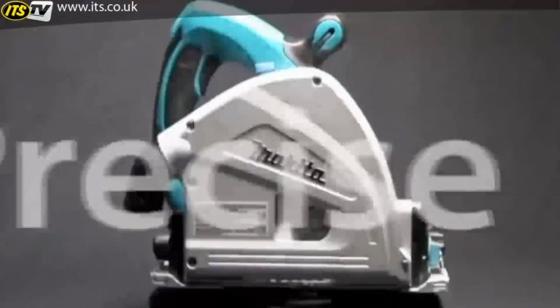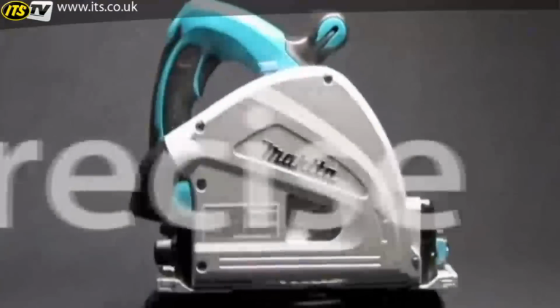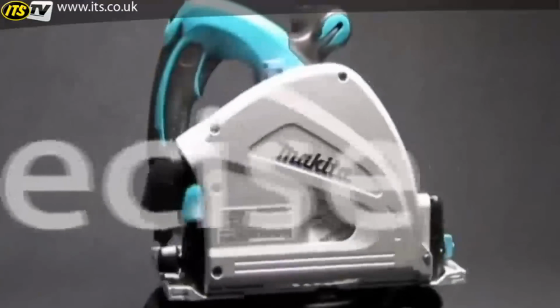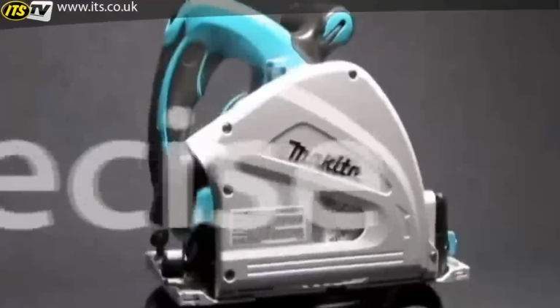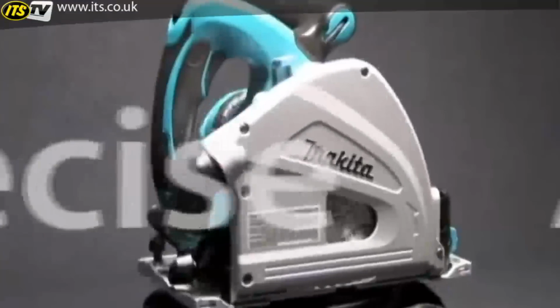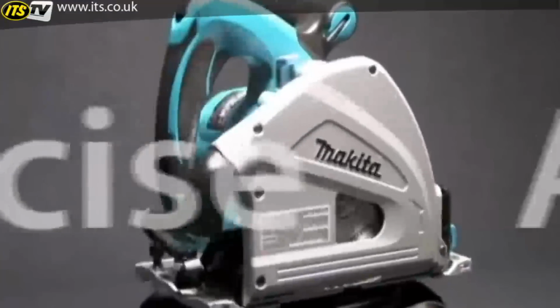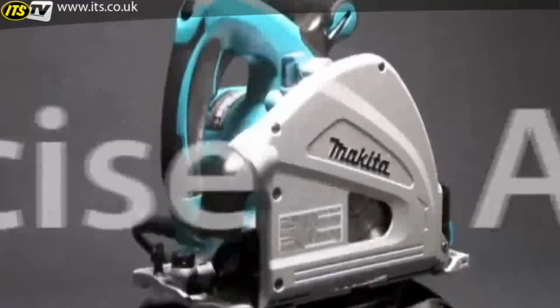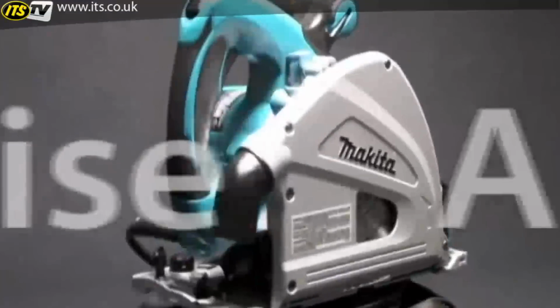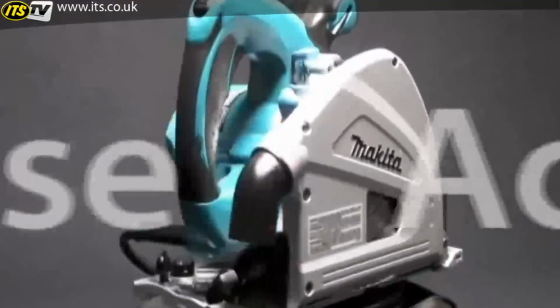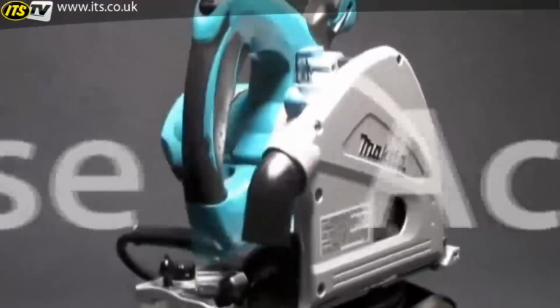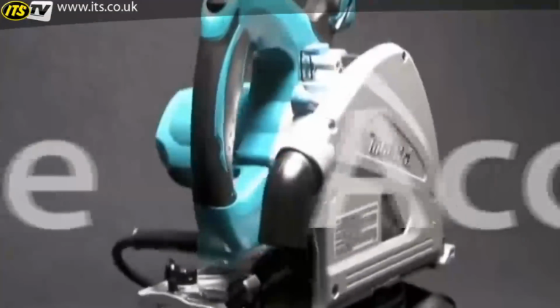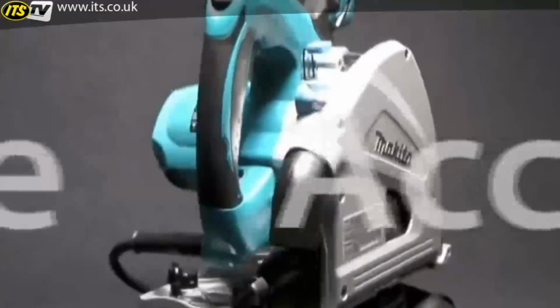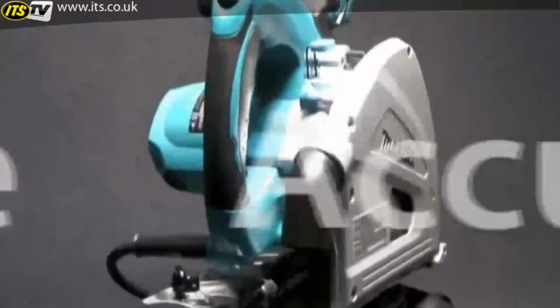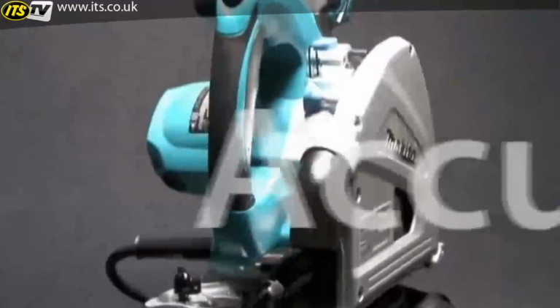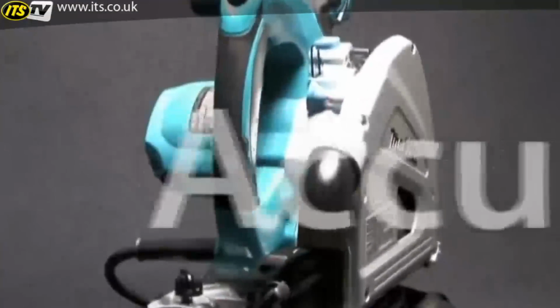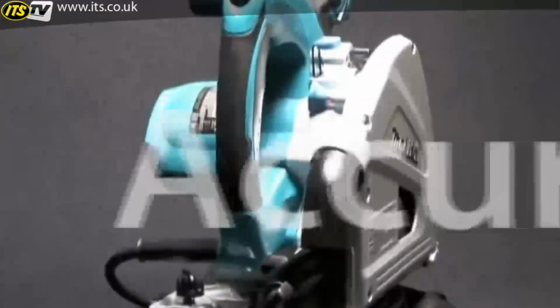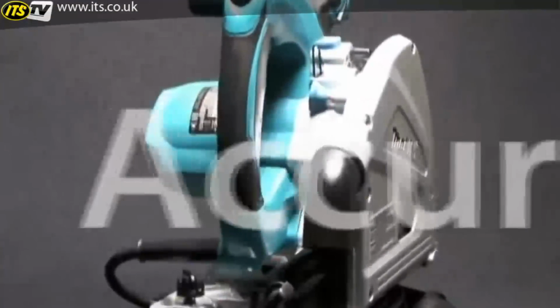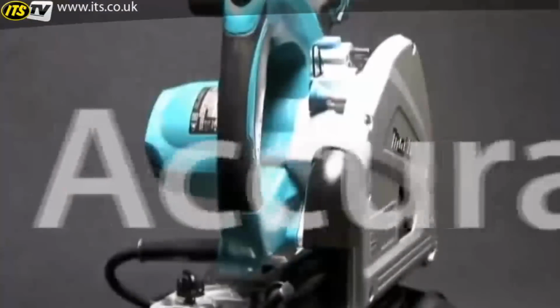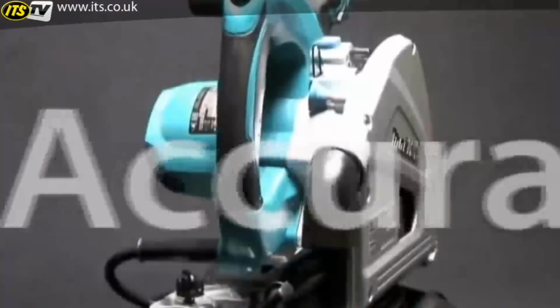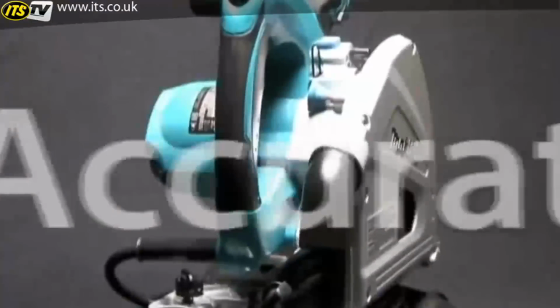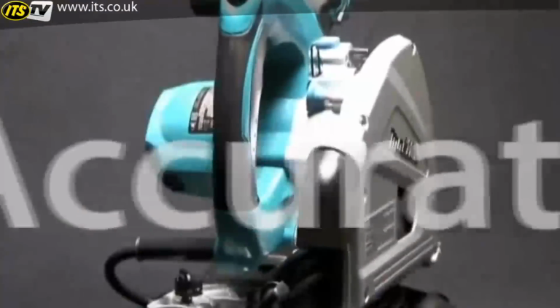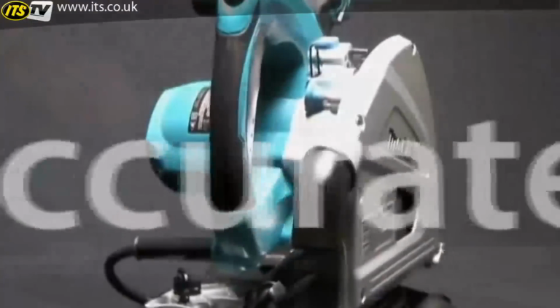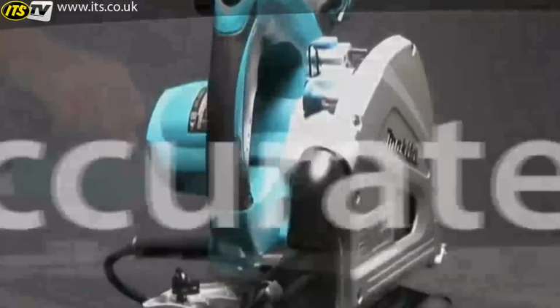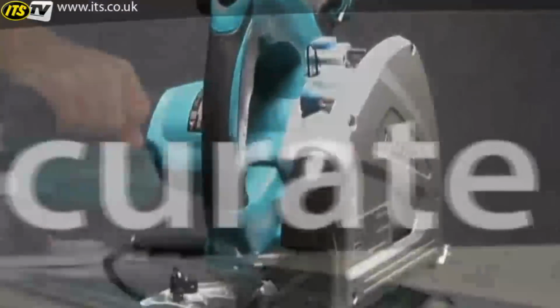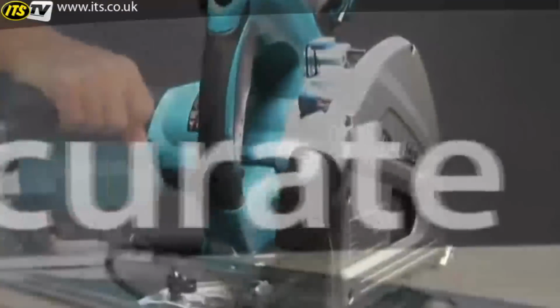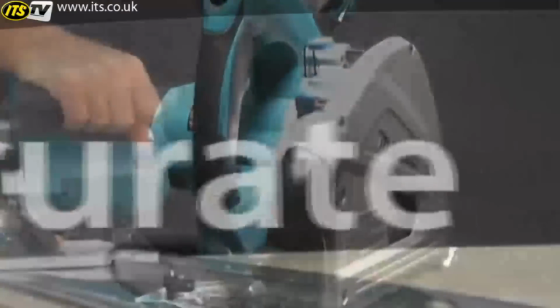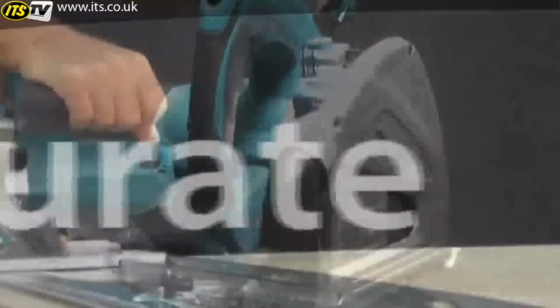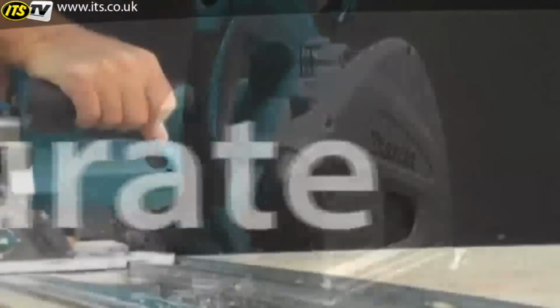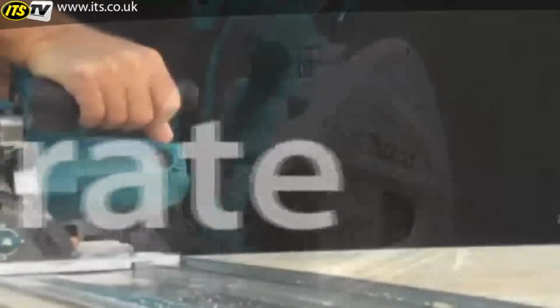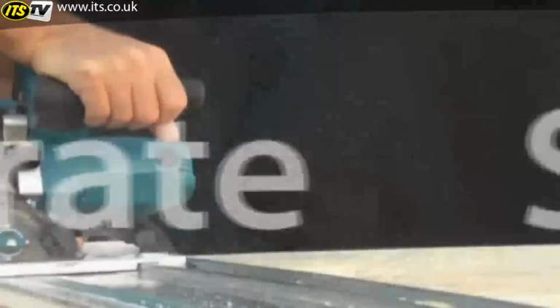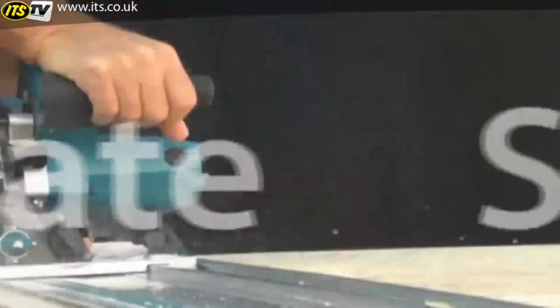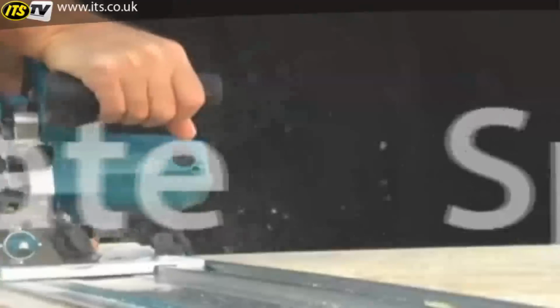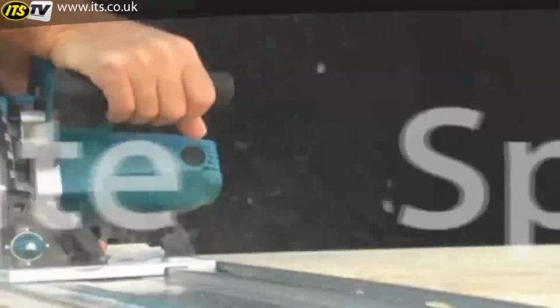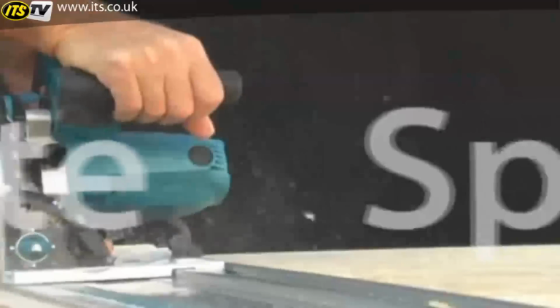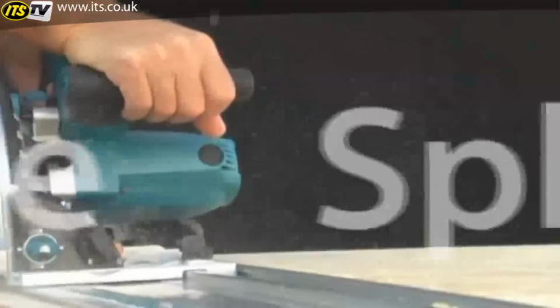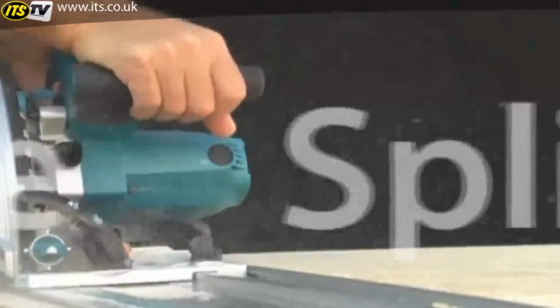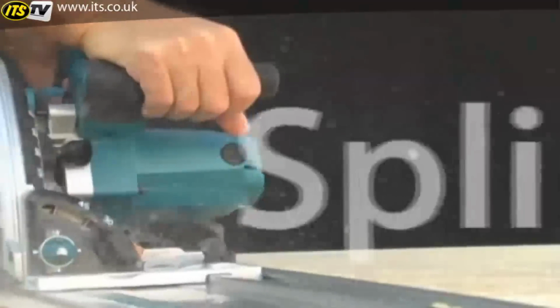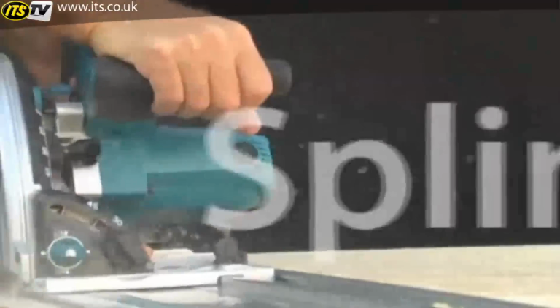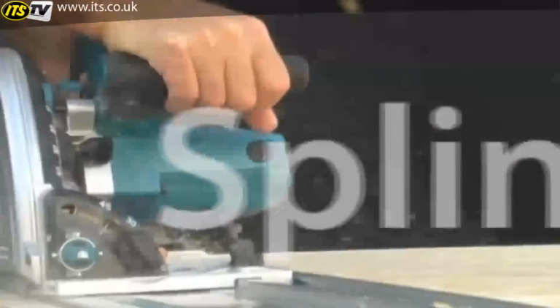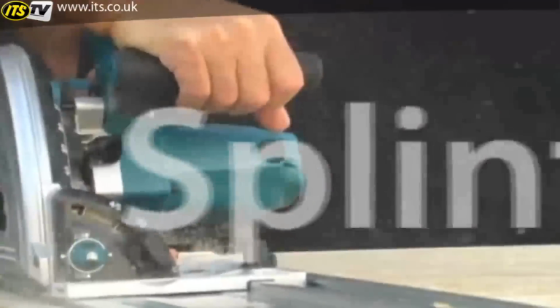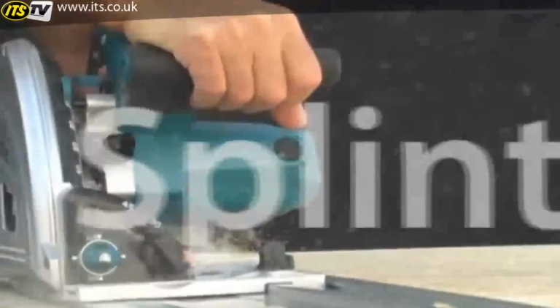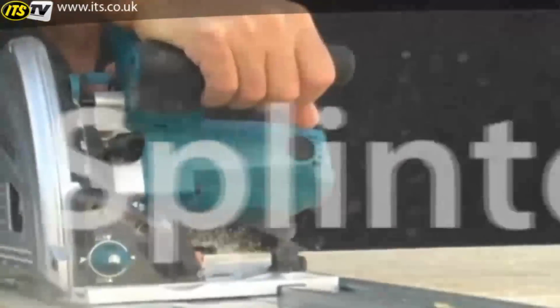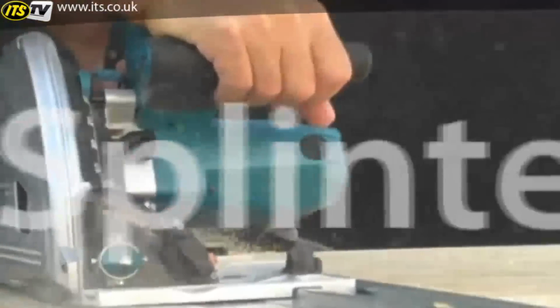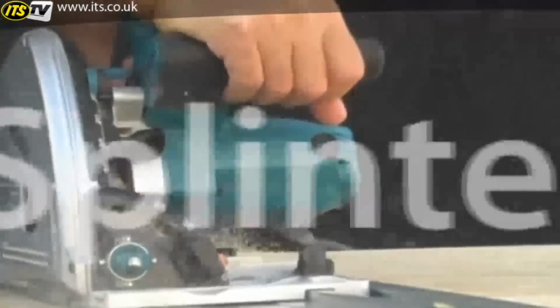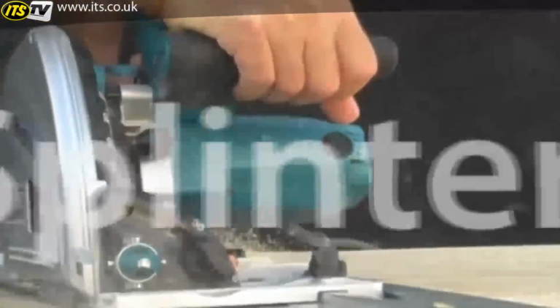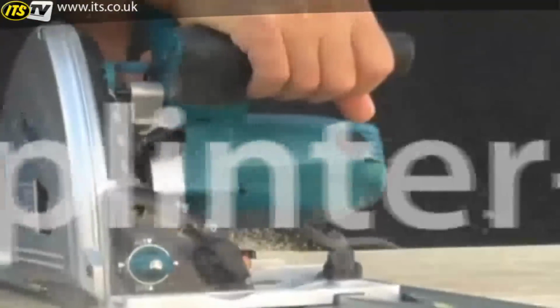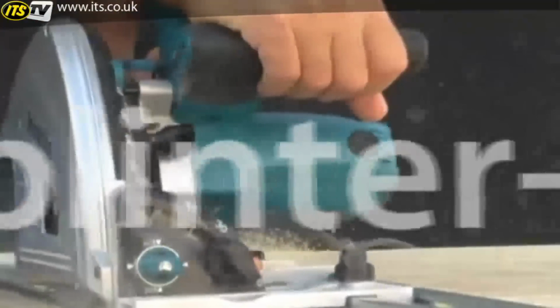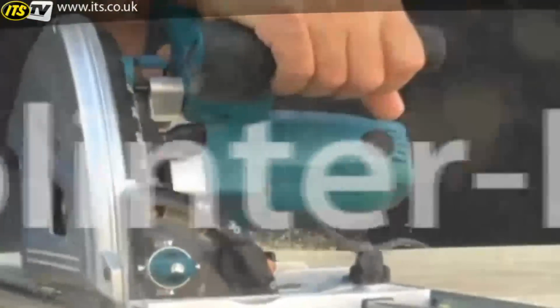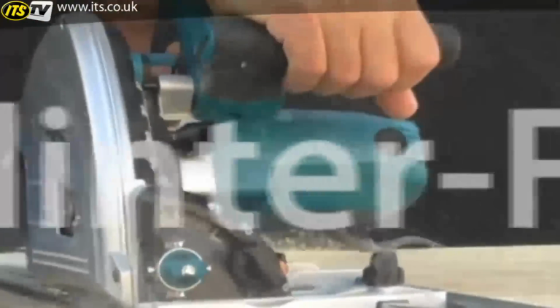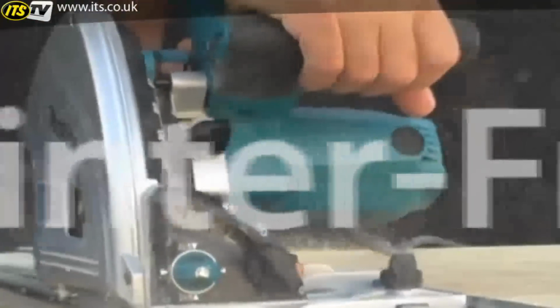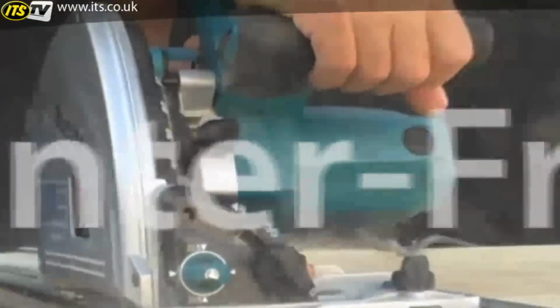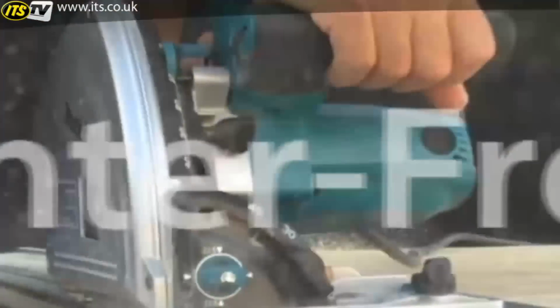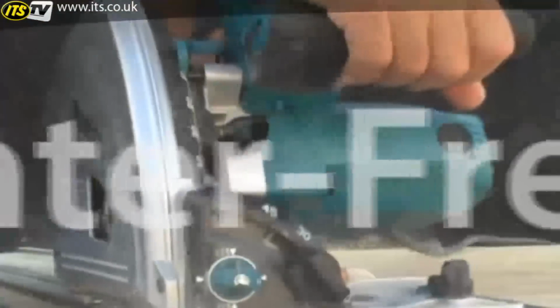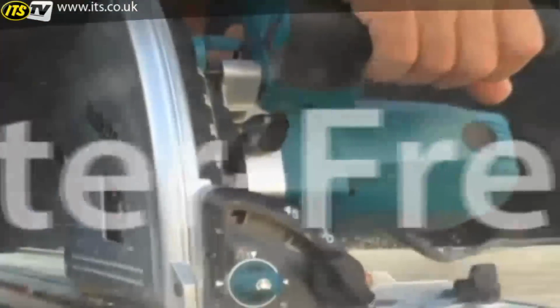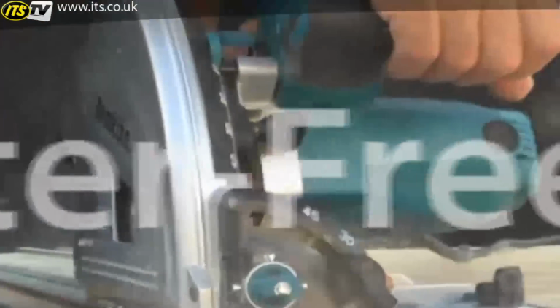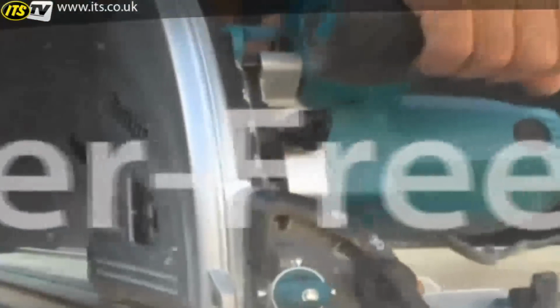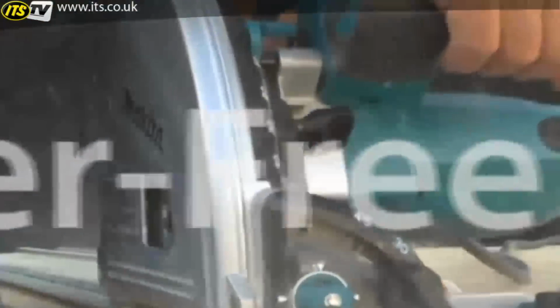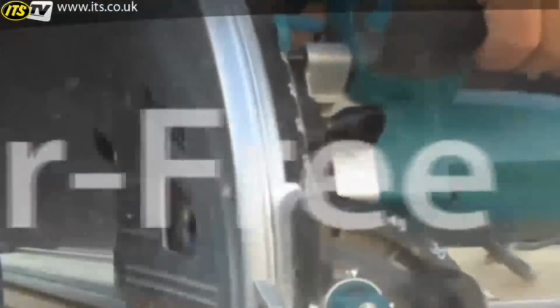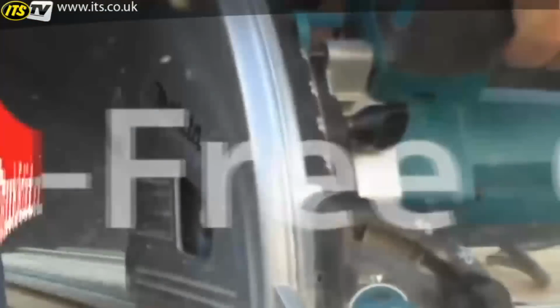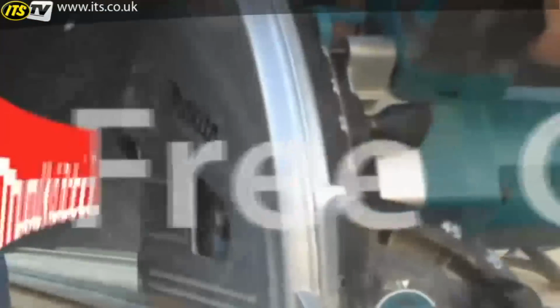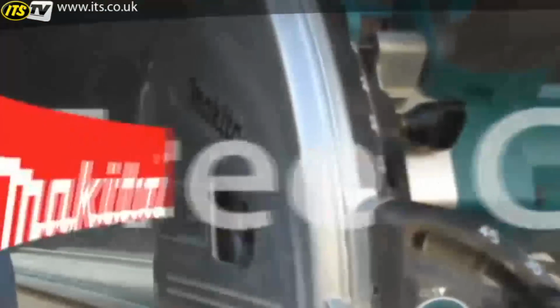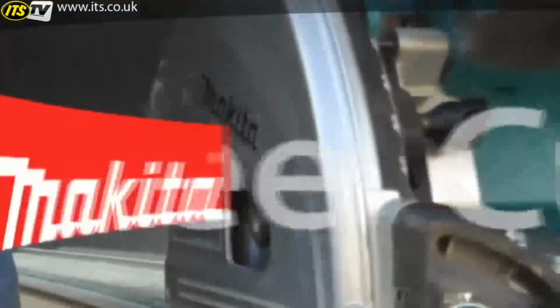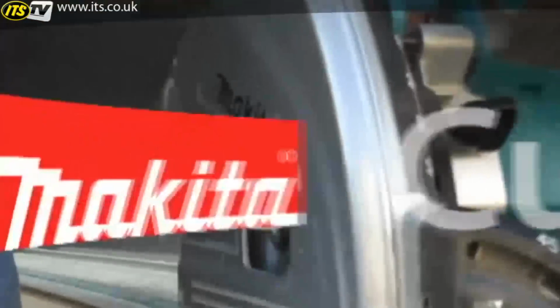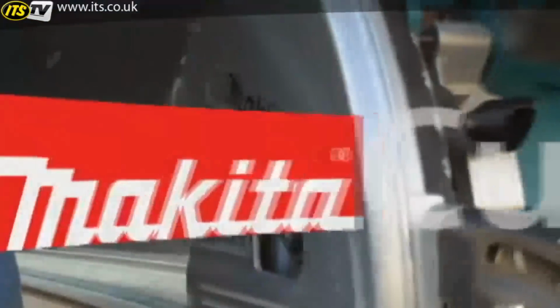Get into plunge circular saw technology today. Experience the Makita SP6000K.